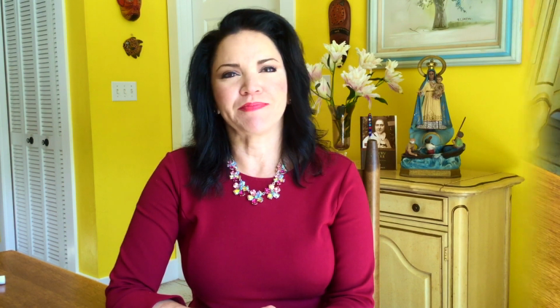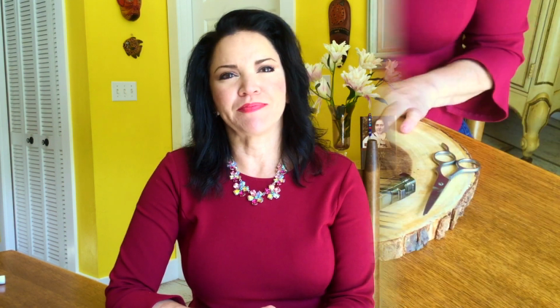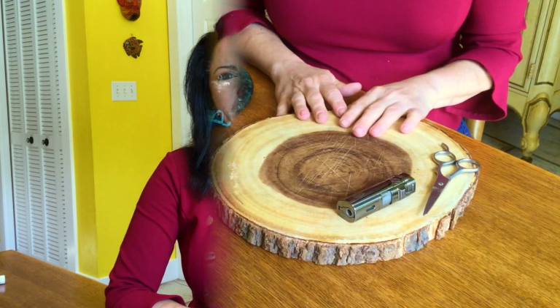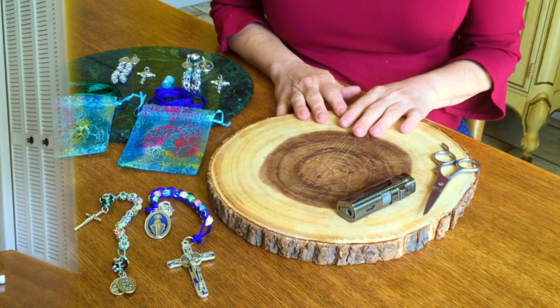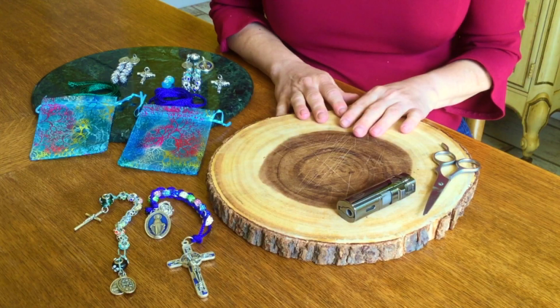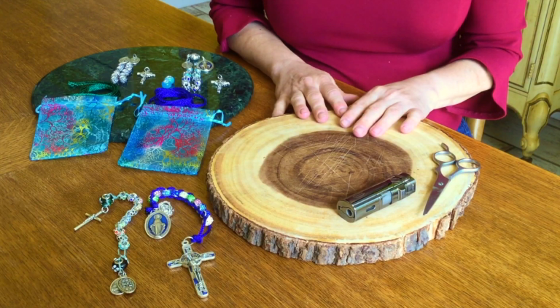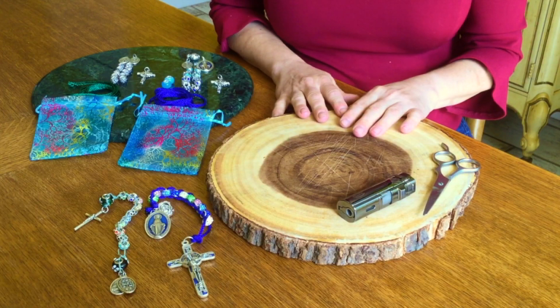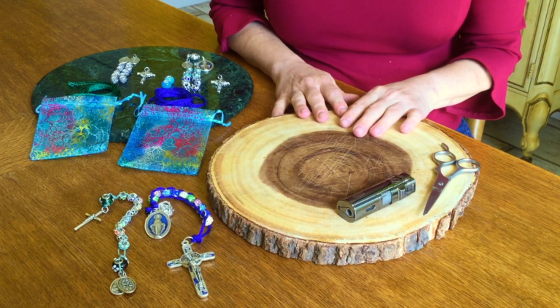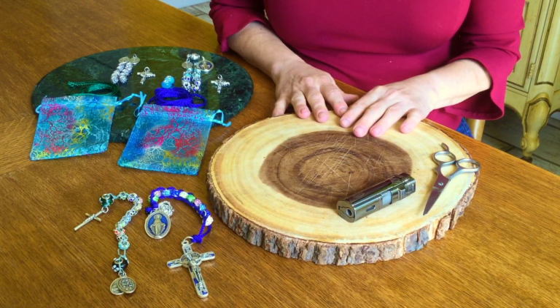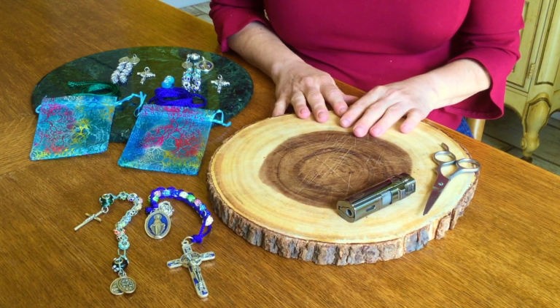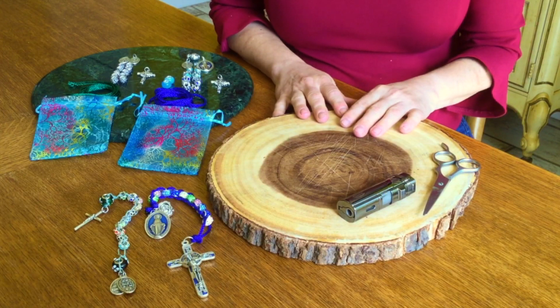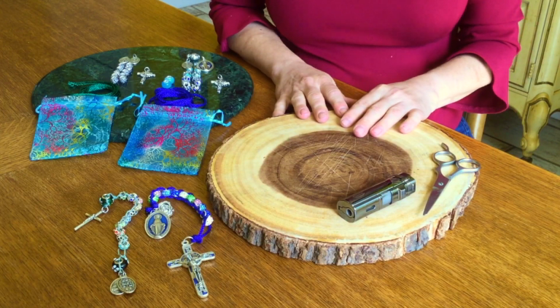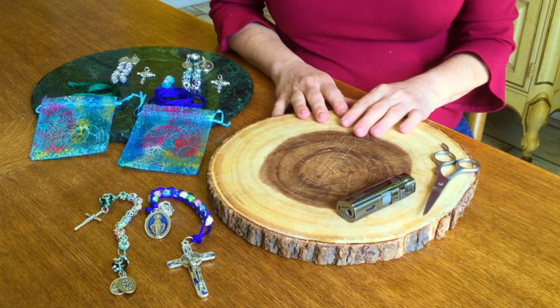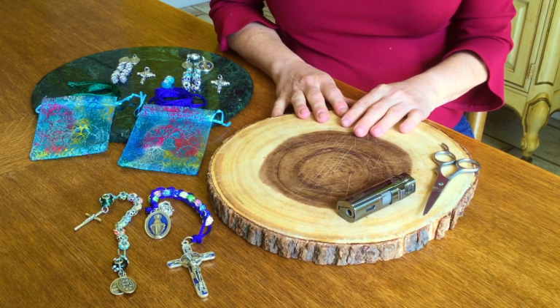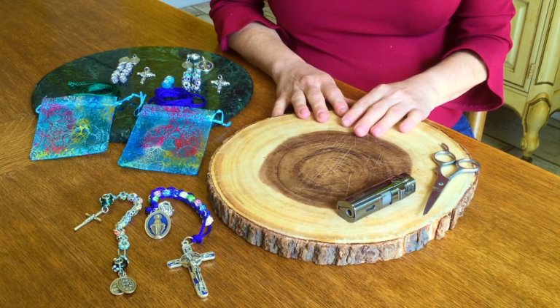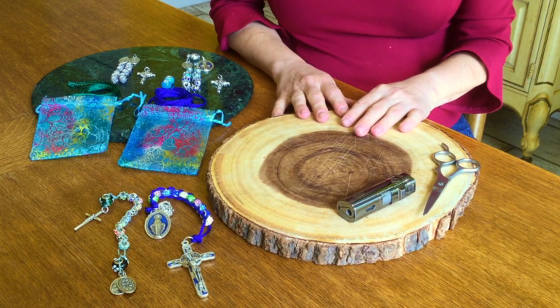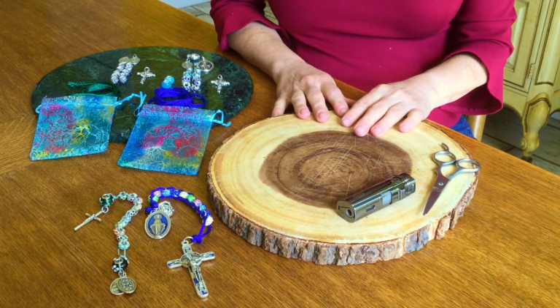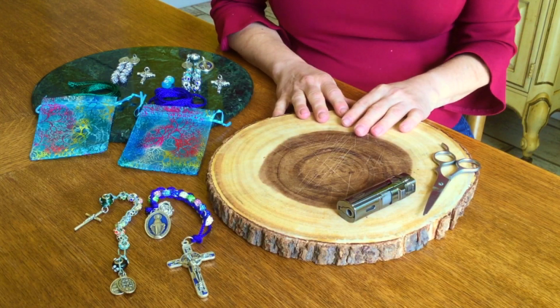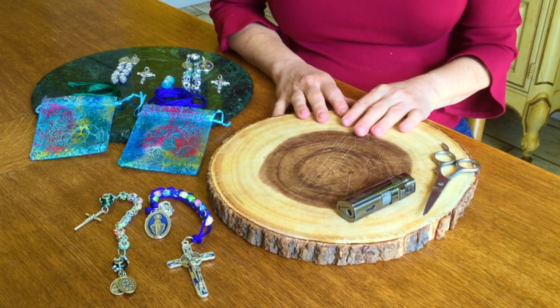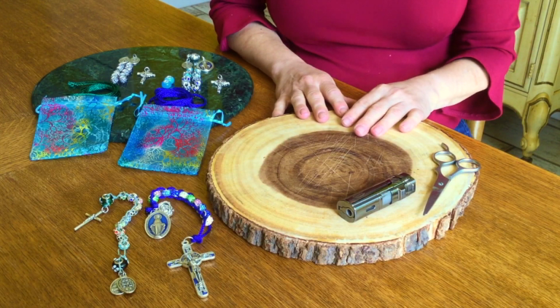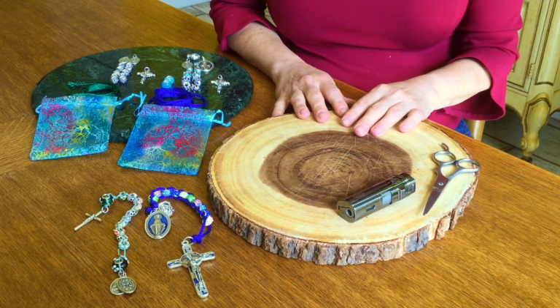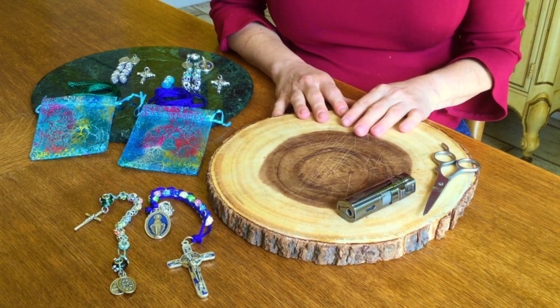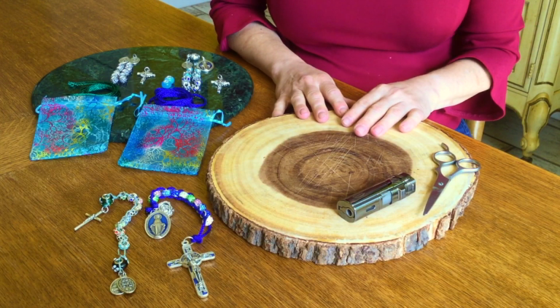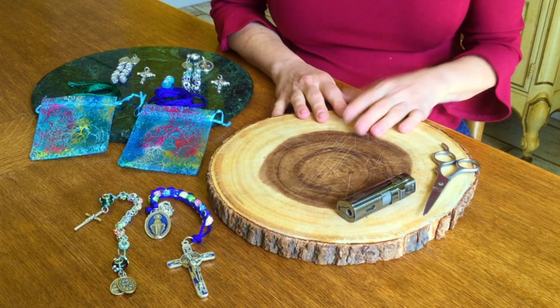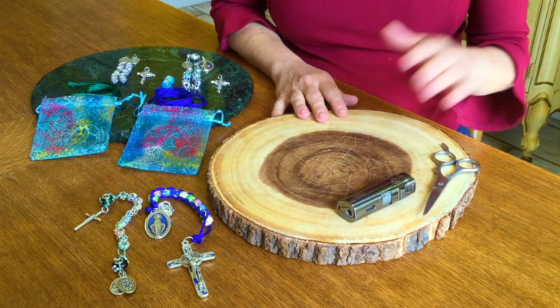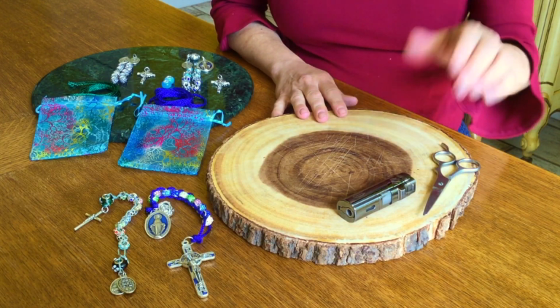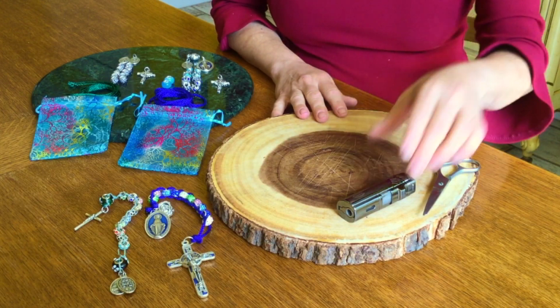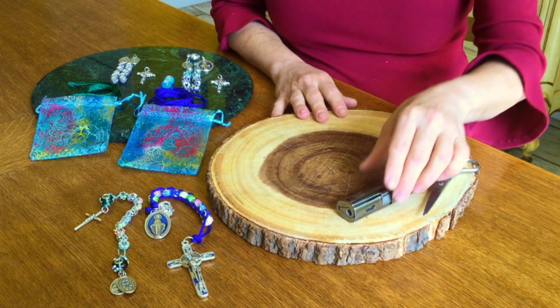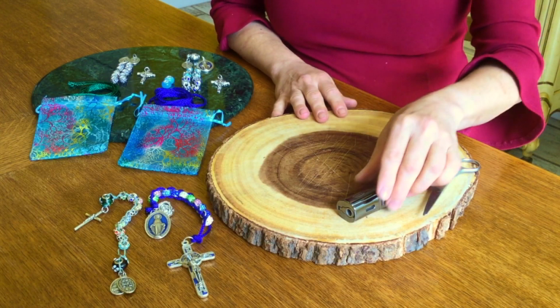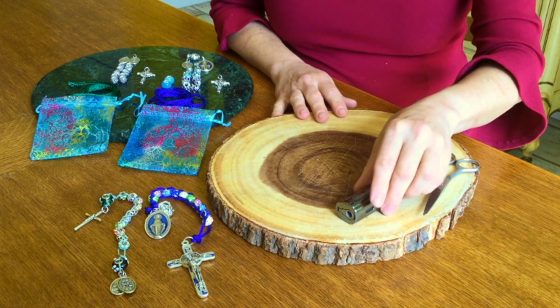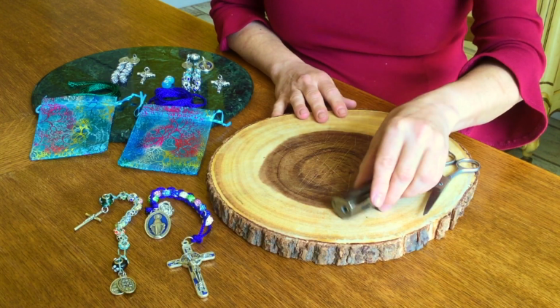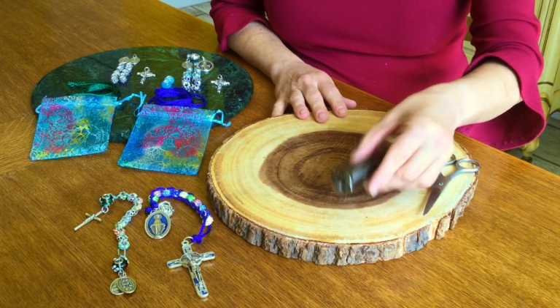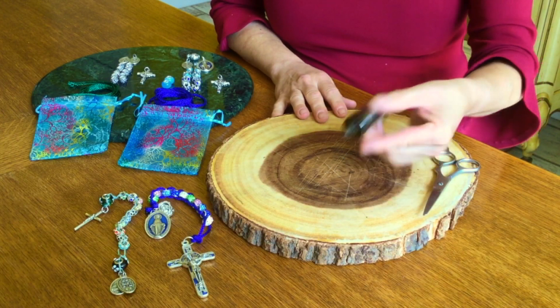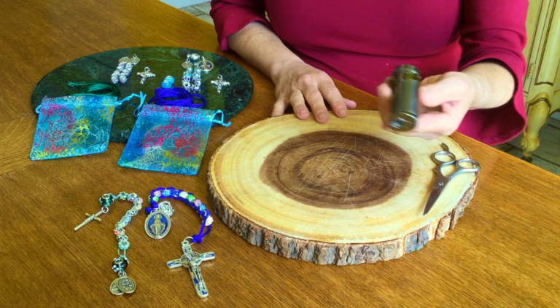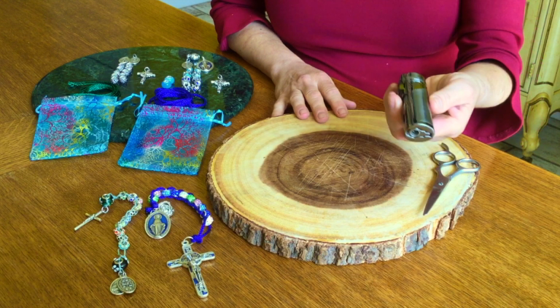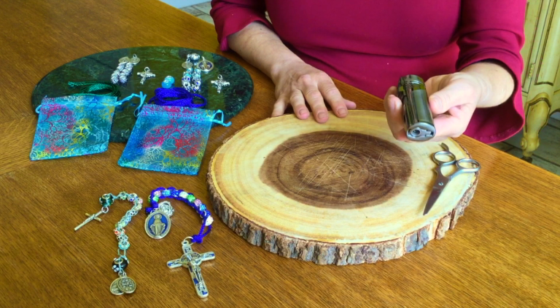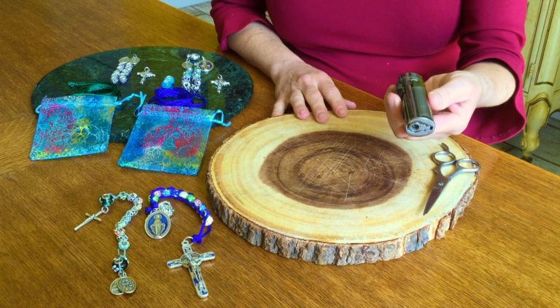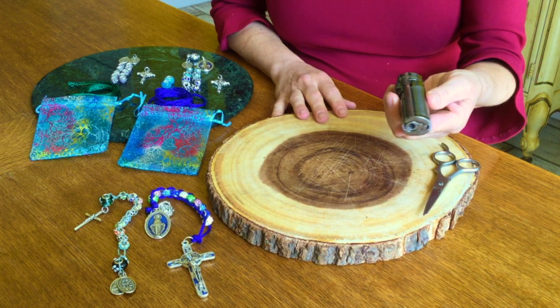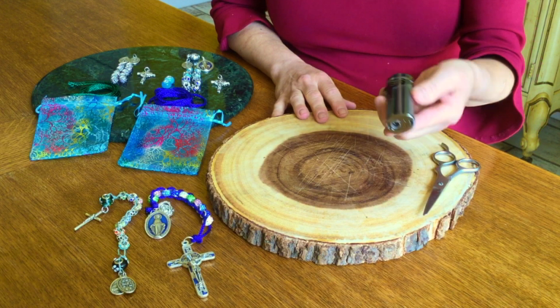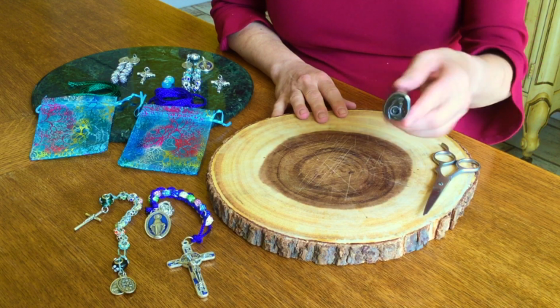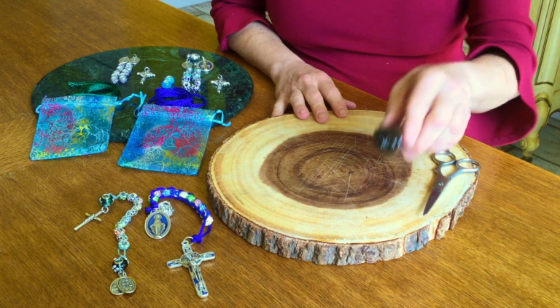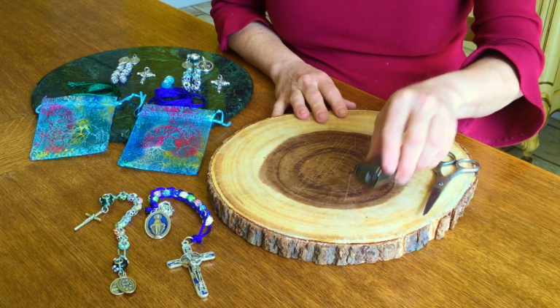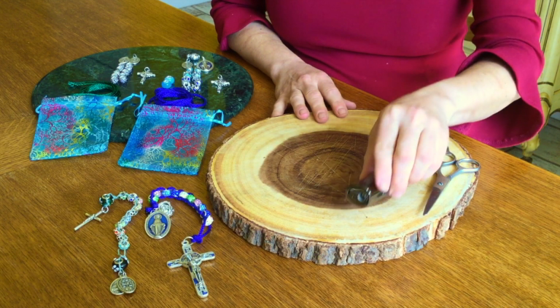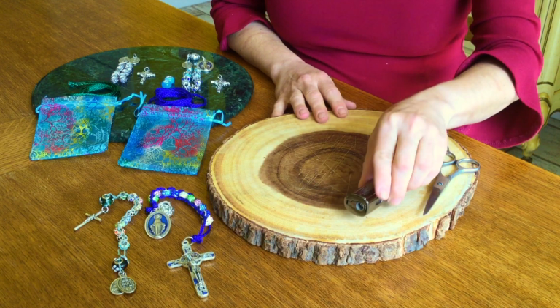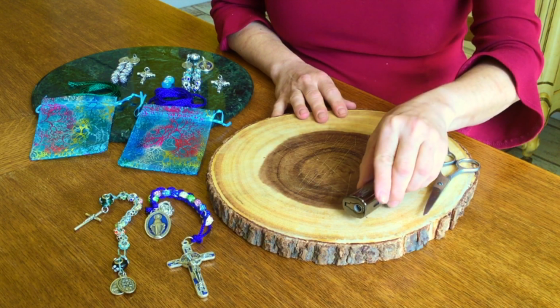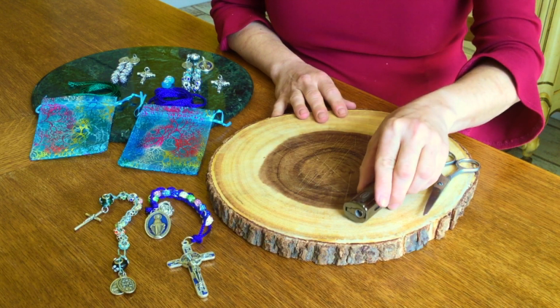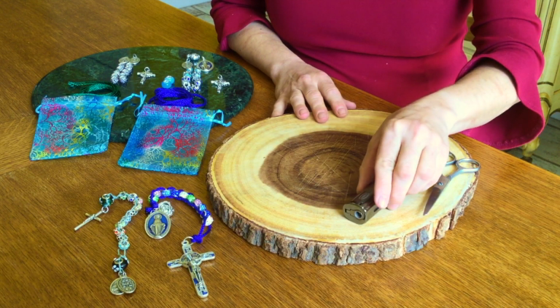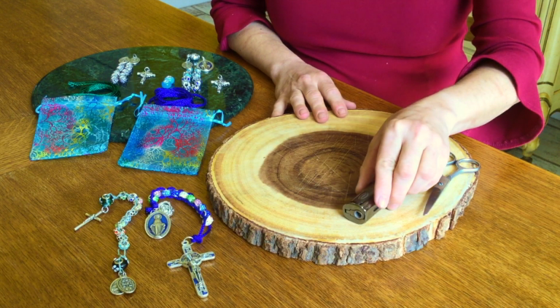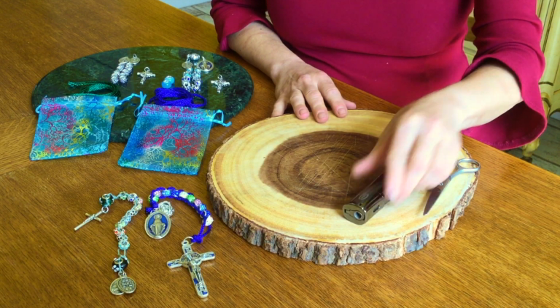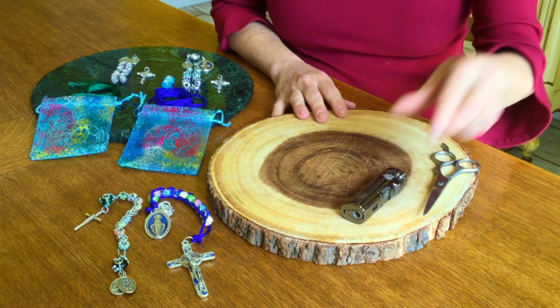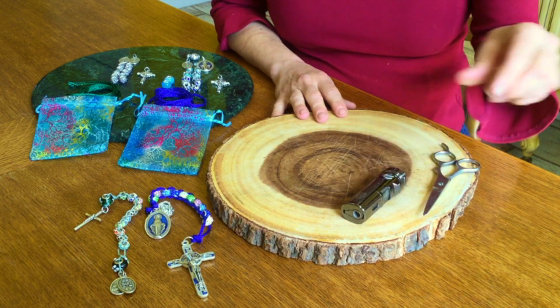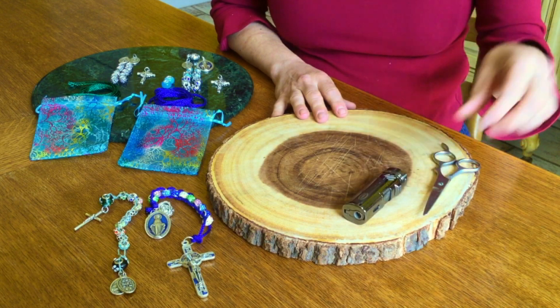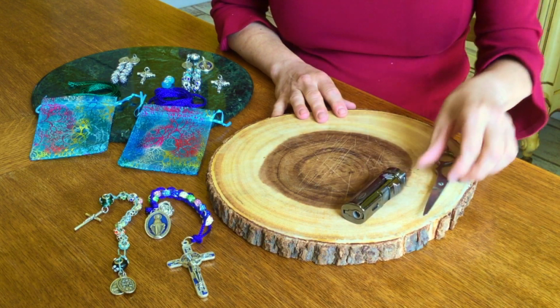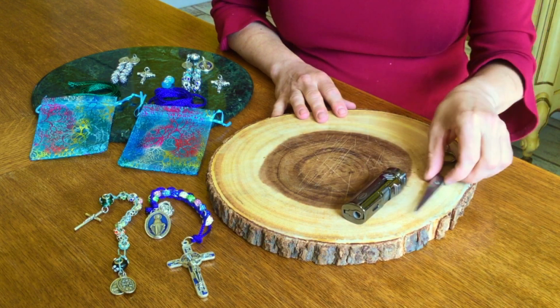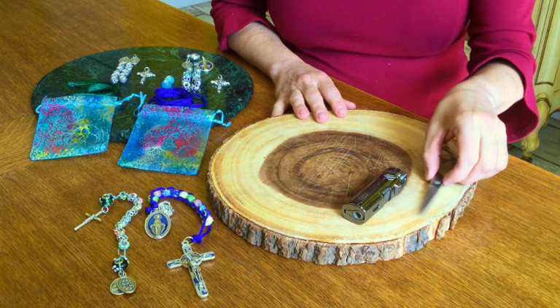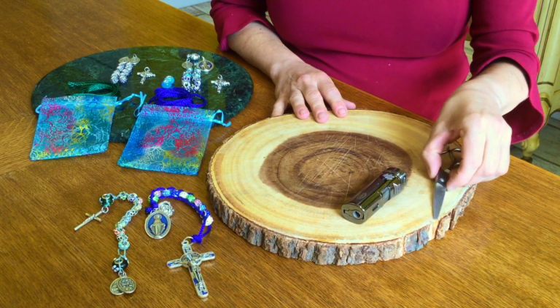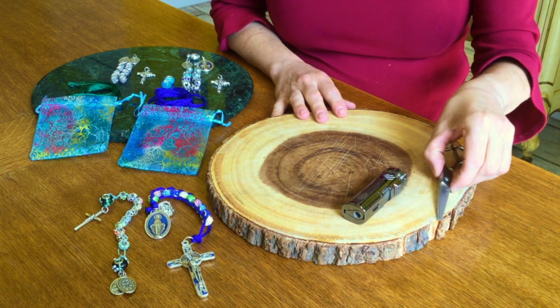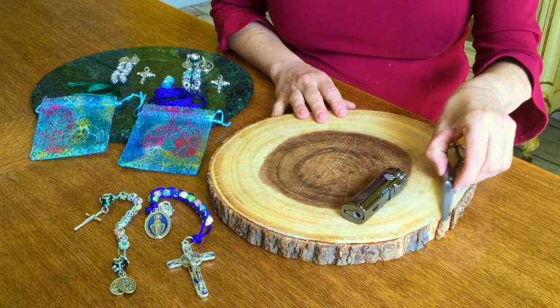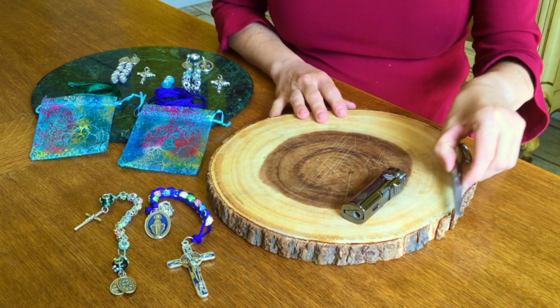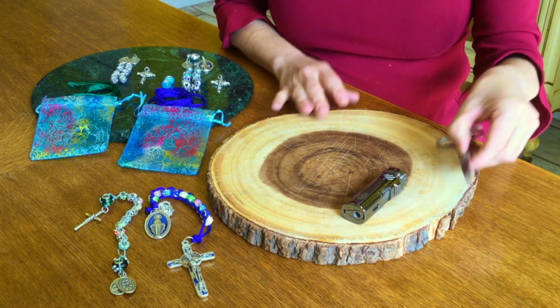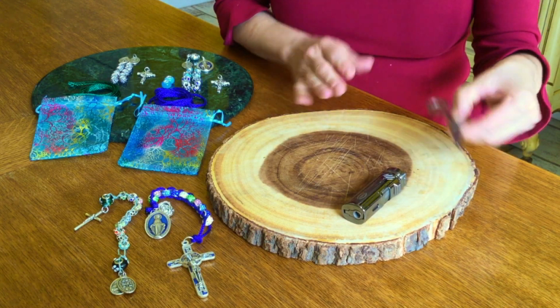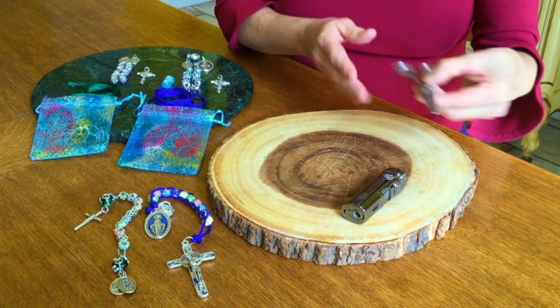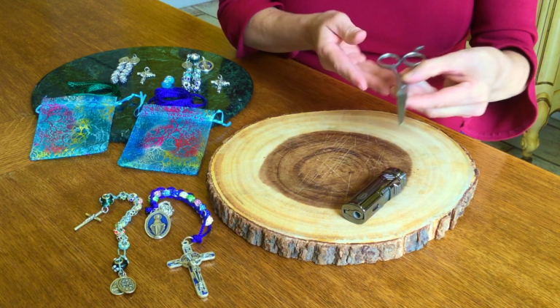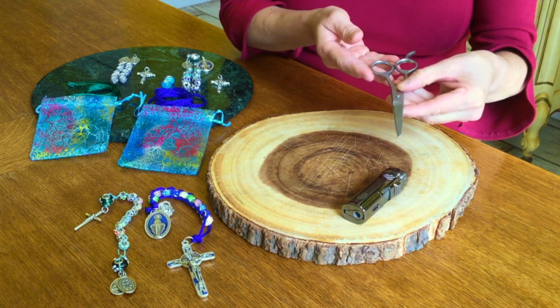Once you get your kit, the only thing you're going to need besides the kit is a lighter or a box of matches and a pair of scissors.